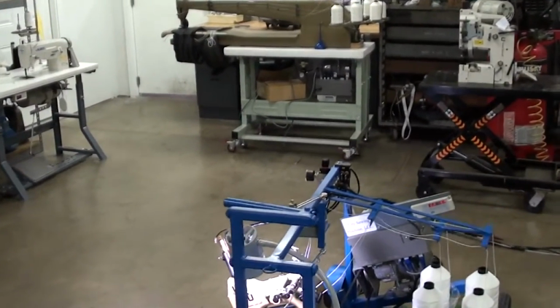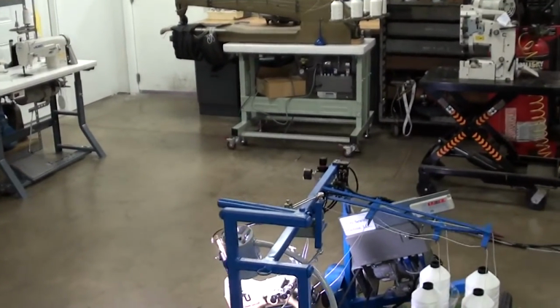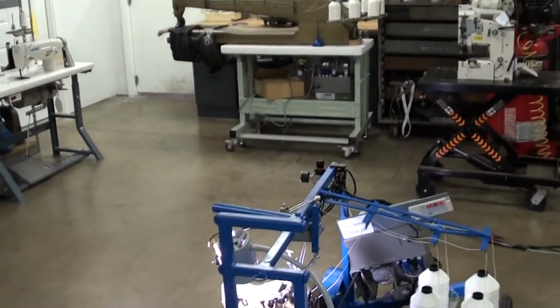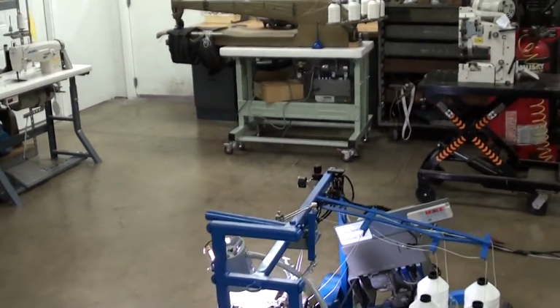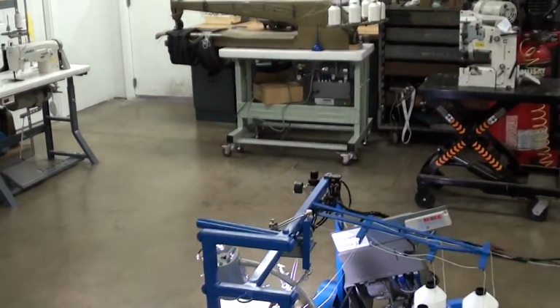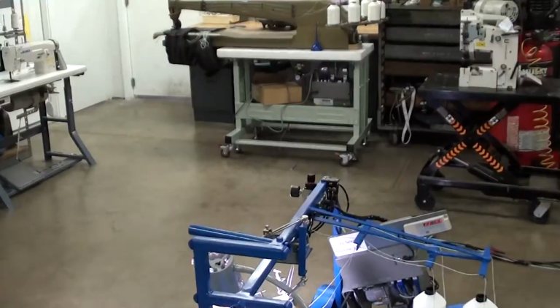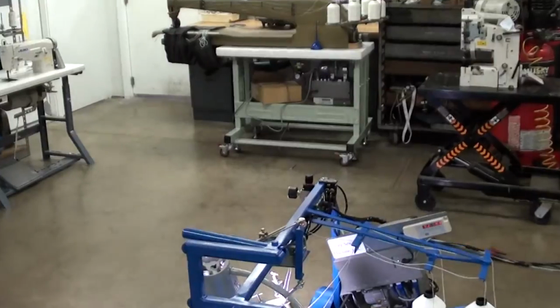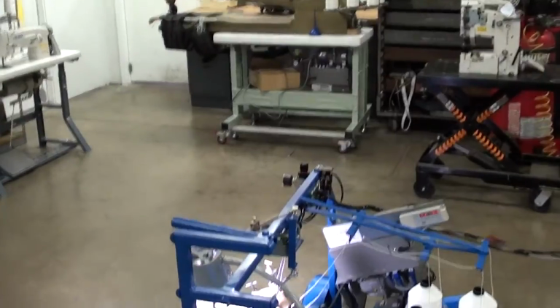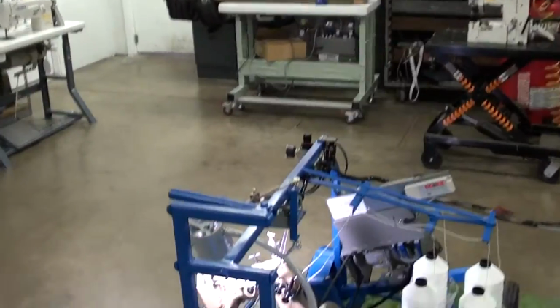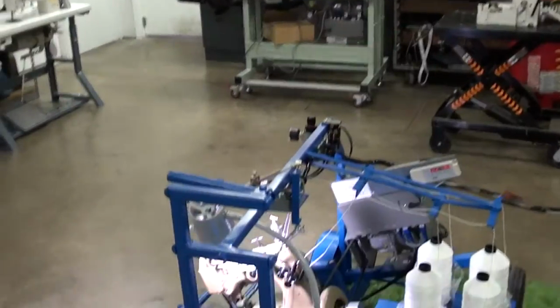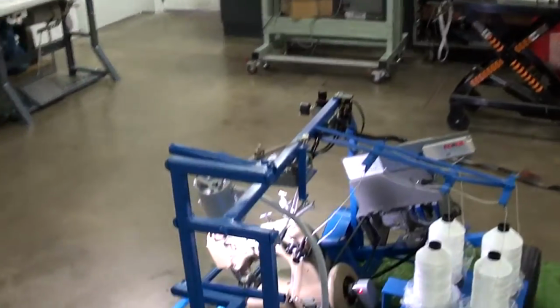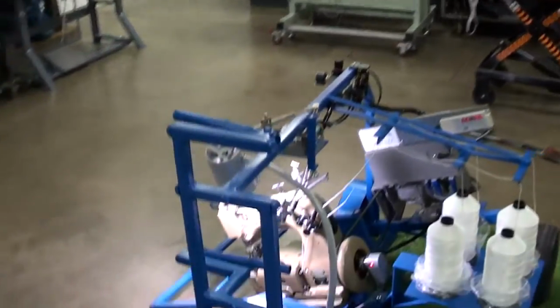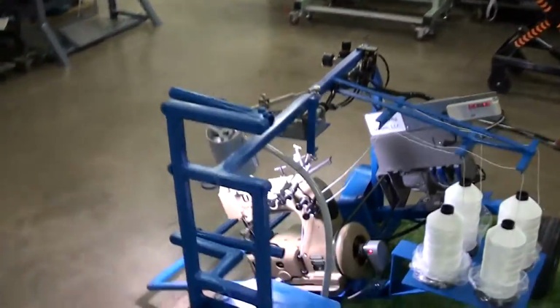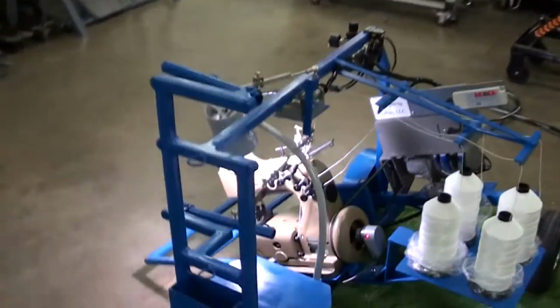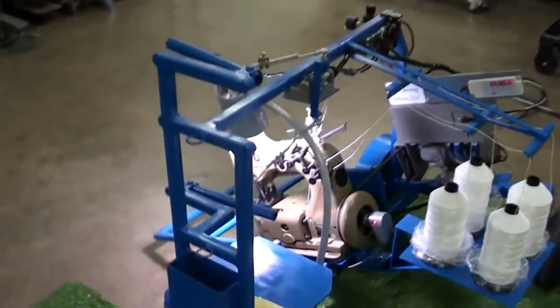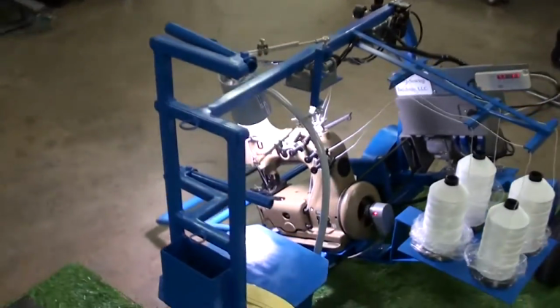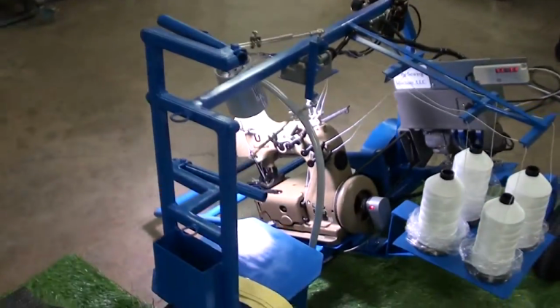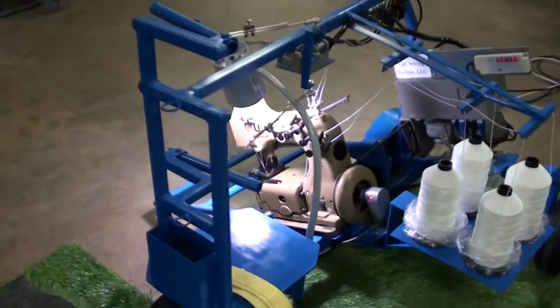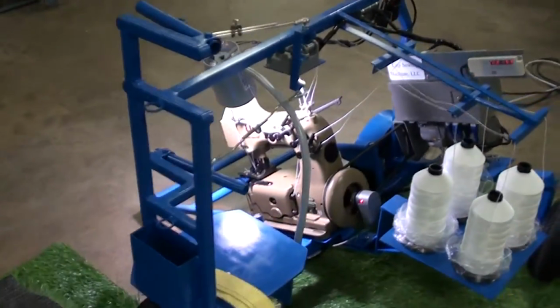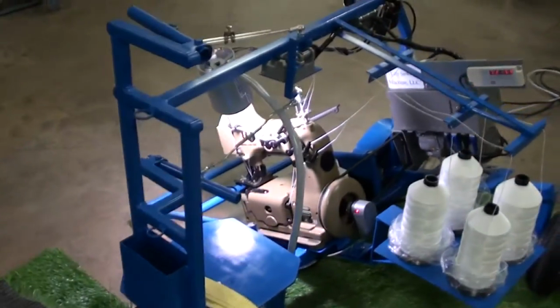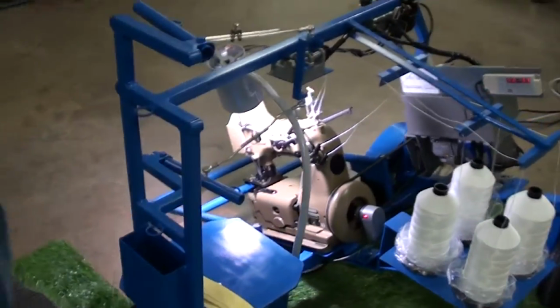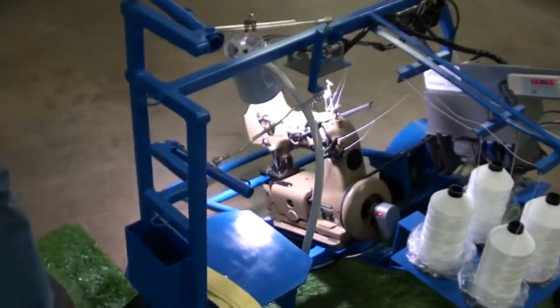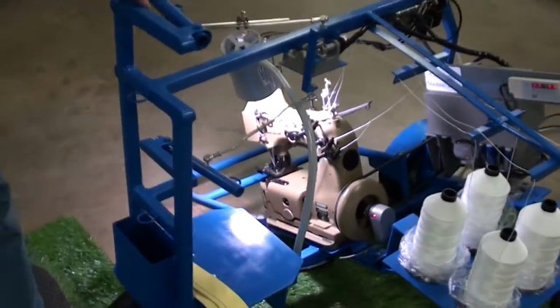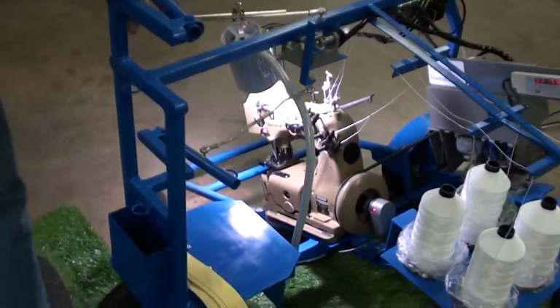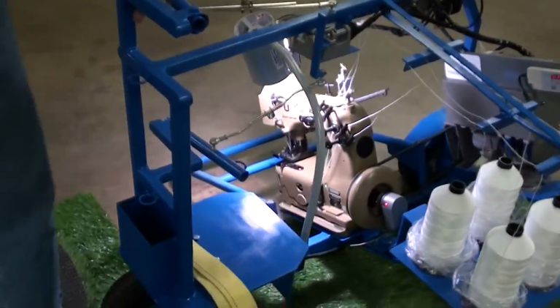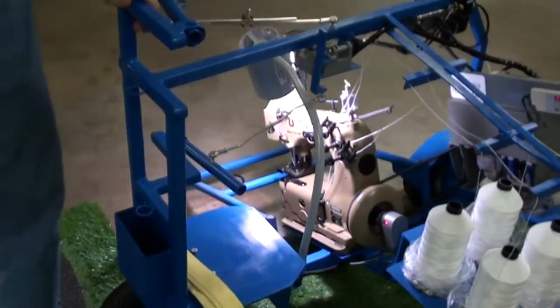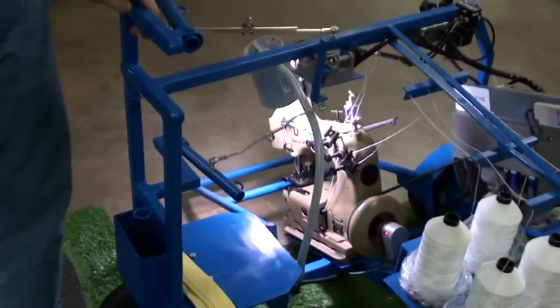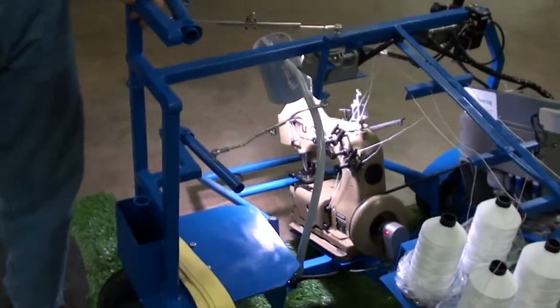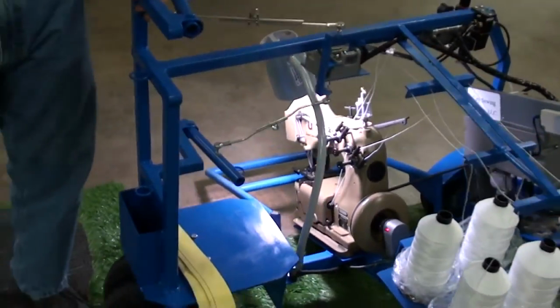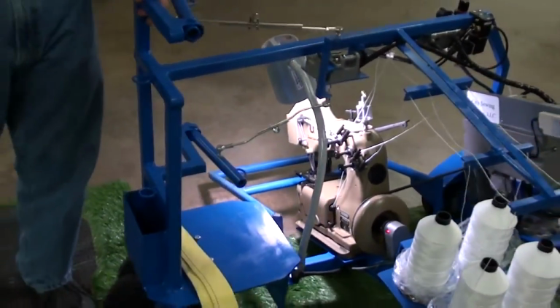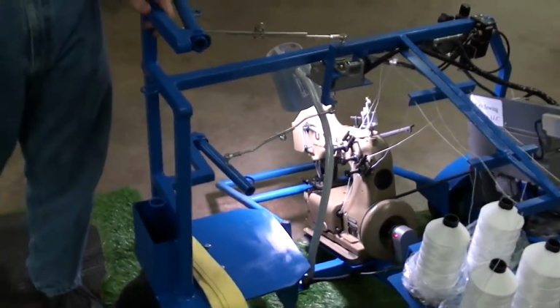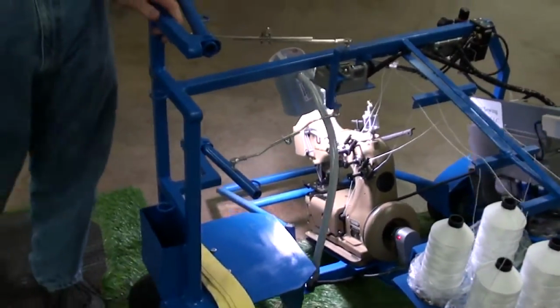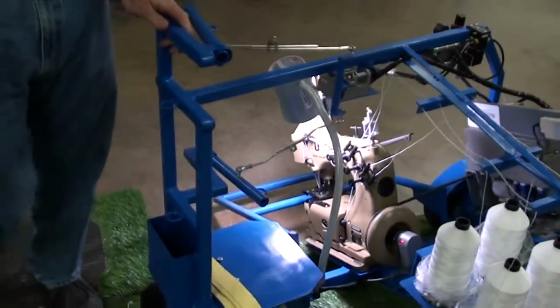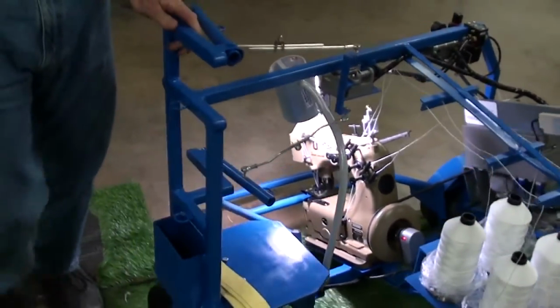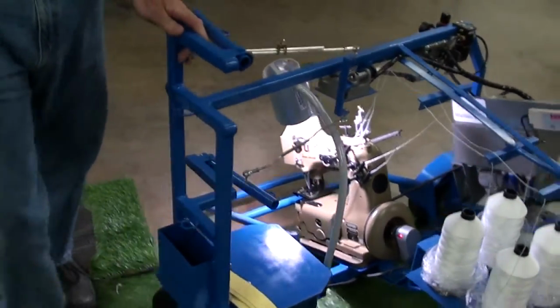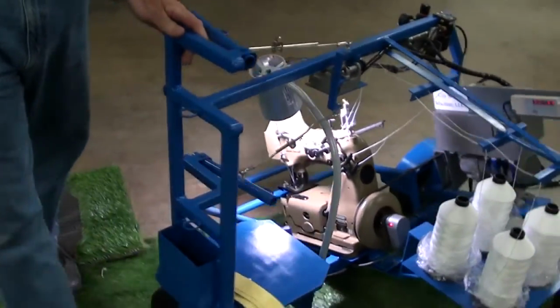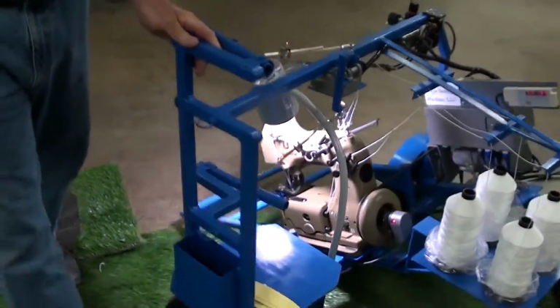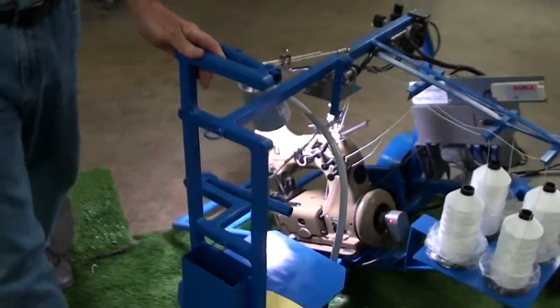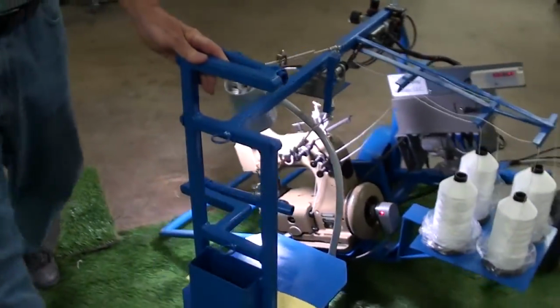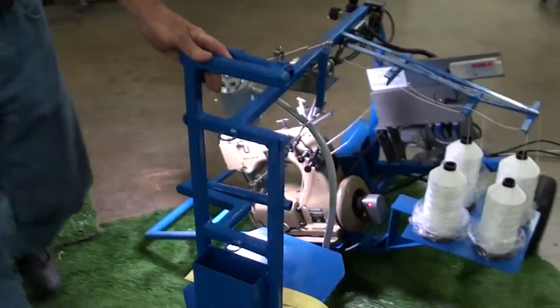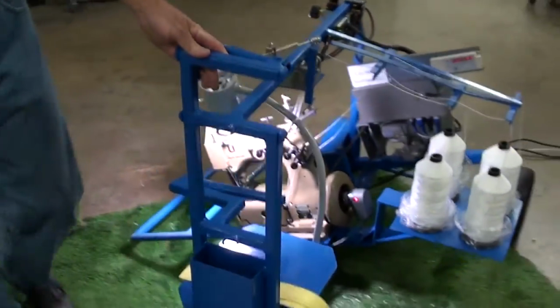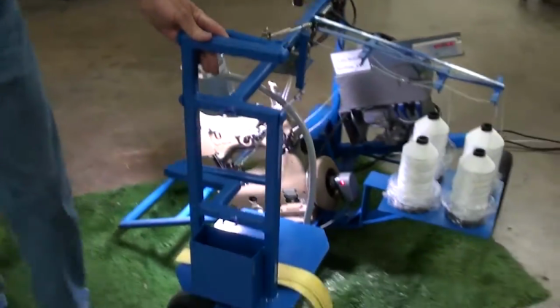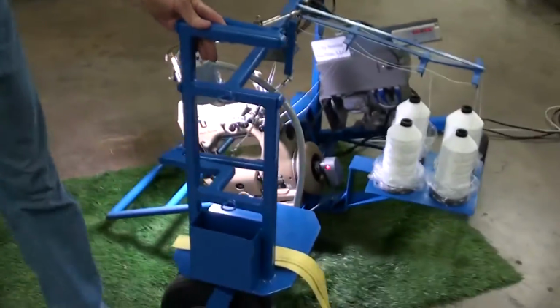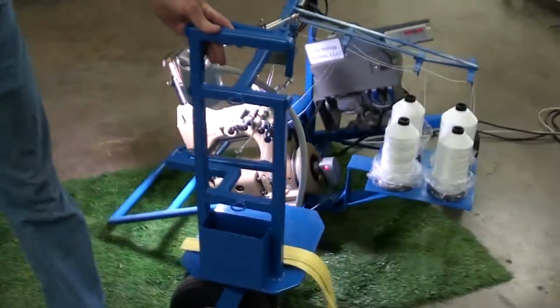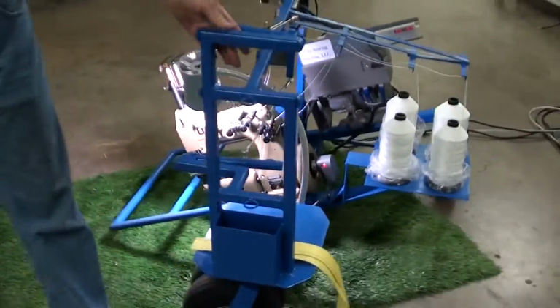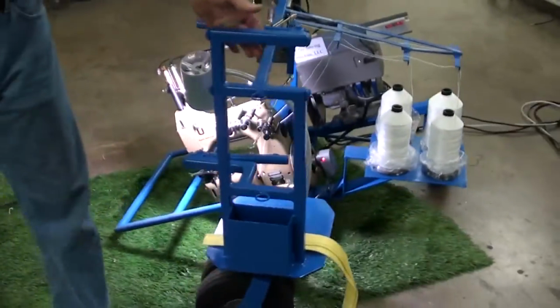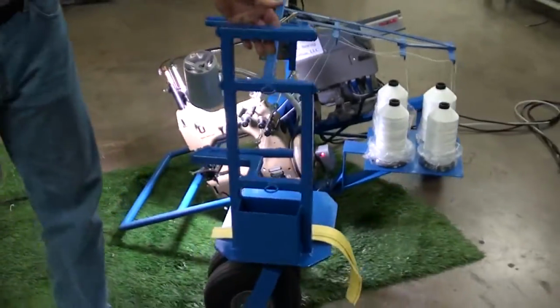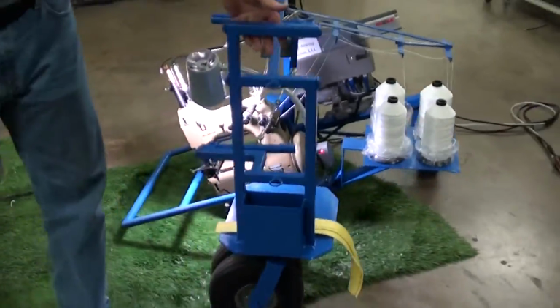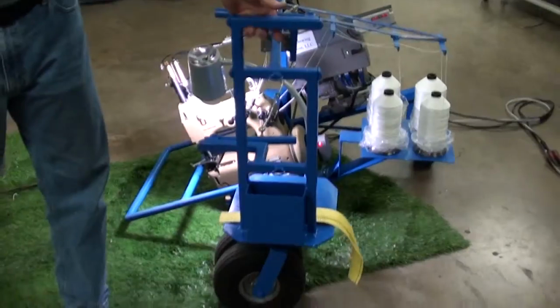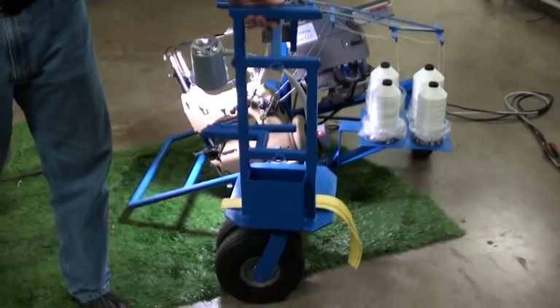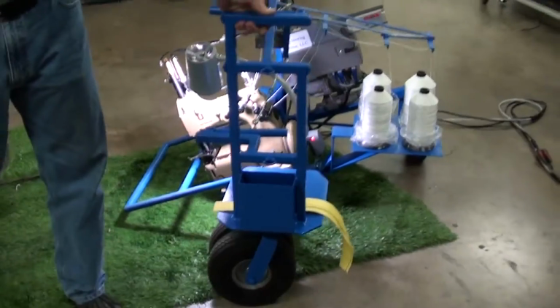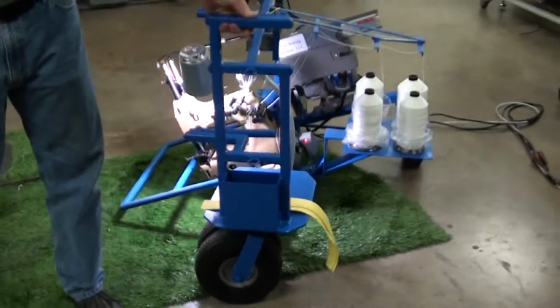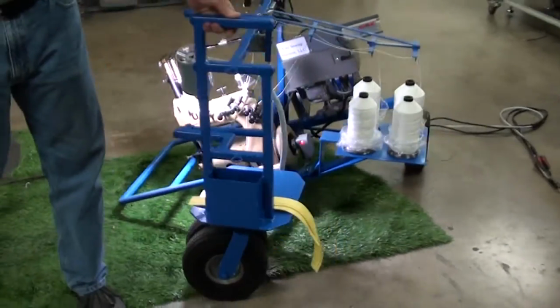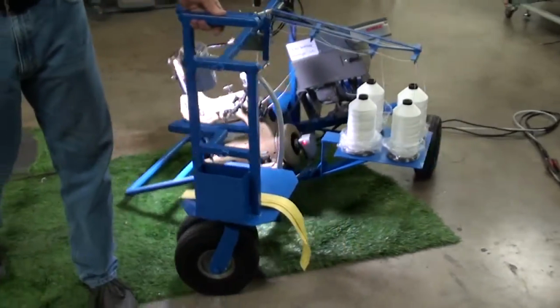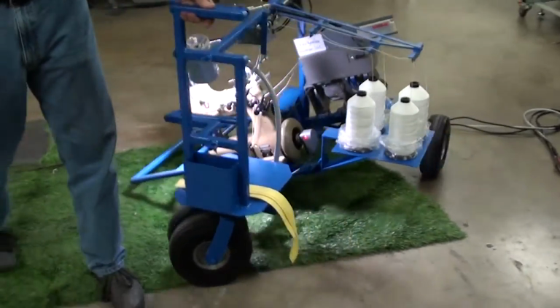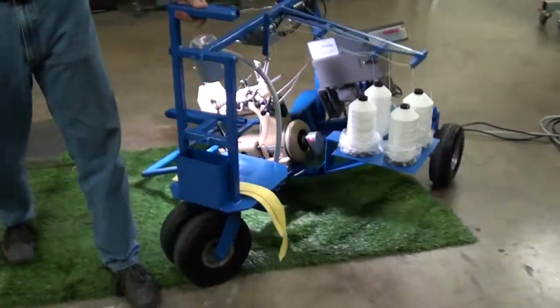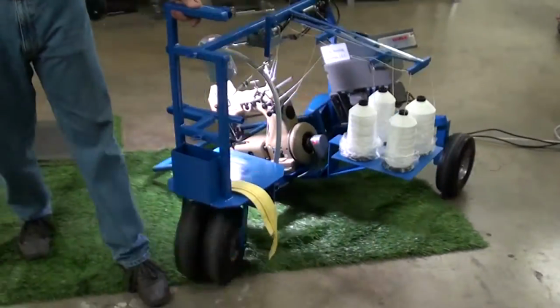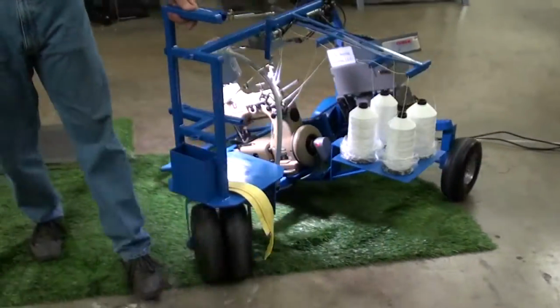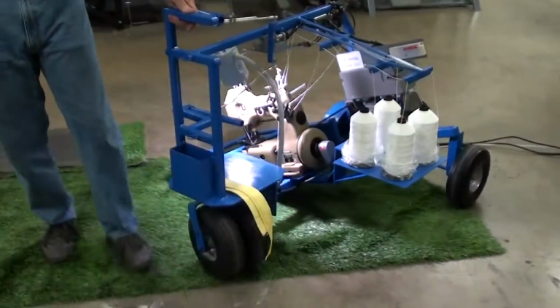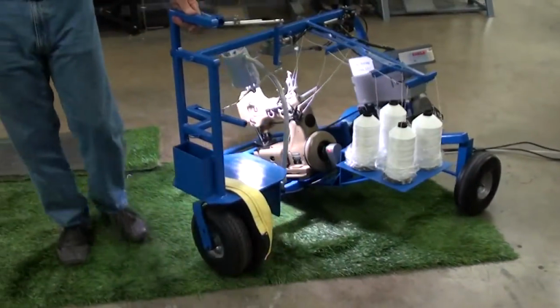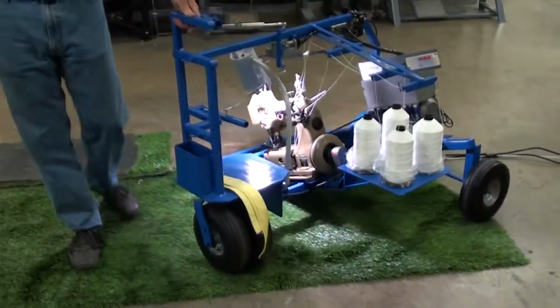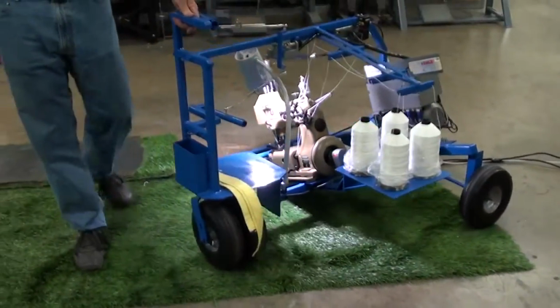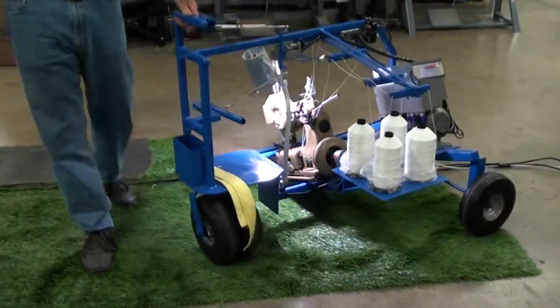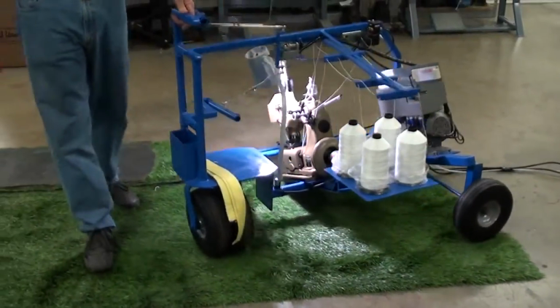It's a very comfortable cart to handle. It's user-friendly. It's very smooth. It's much heavier-duty constructed.